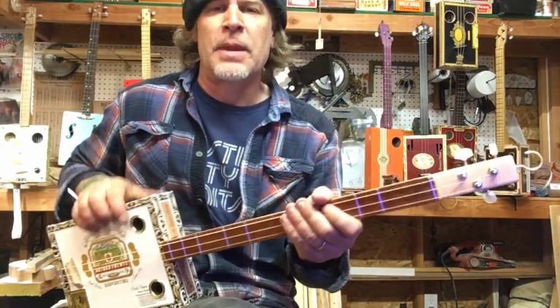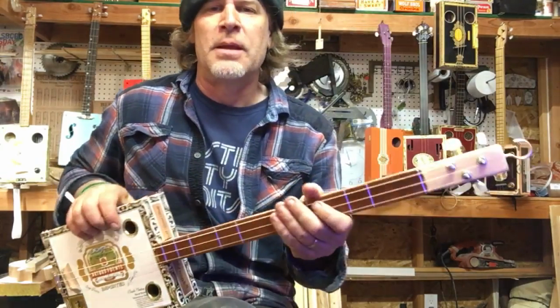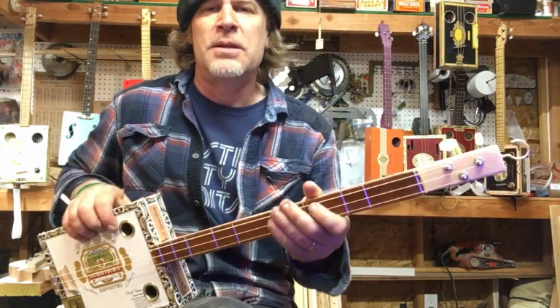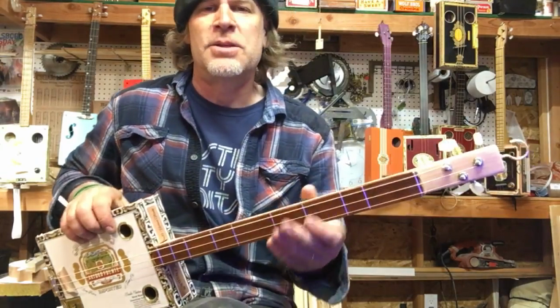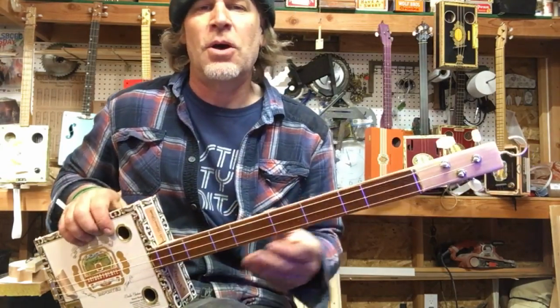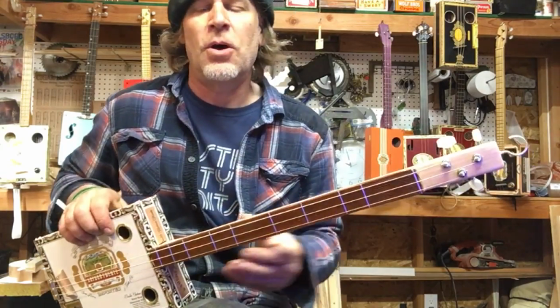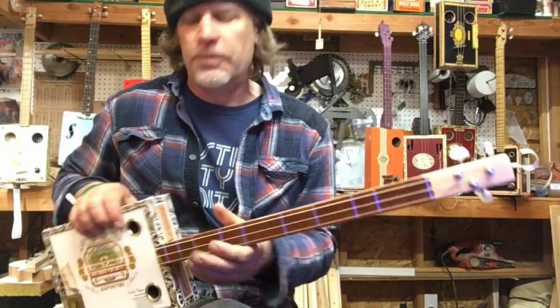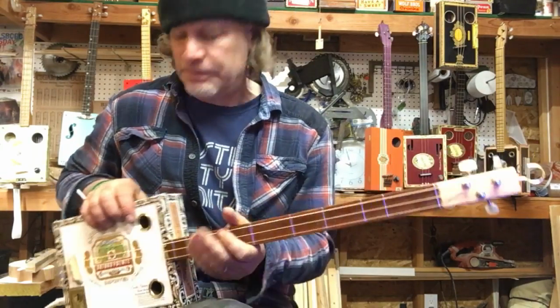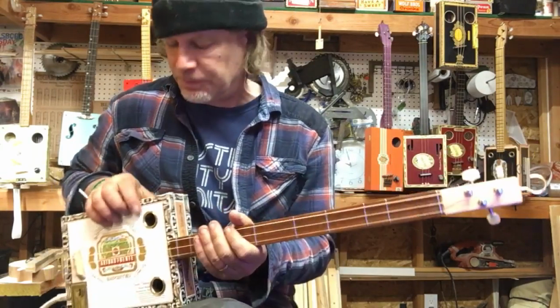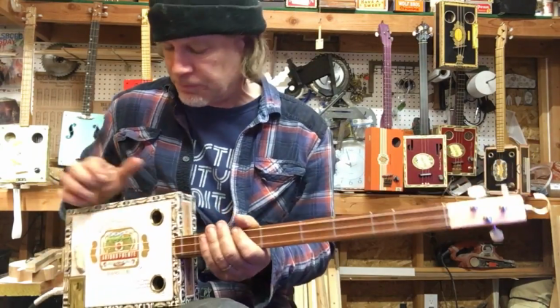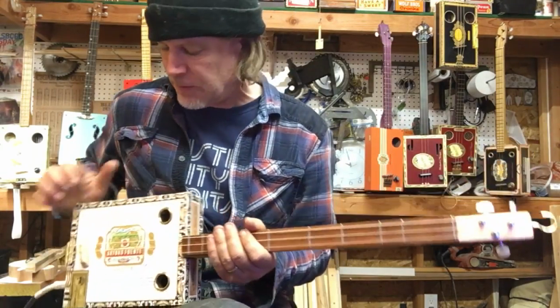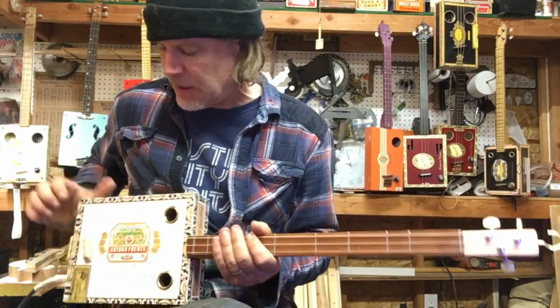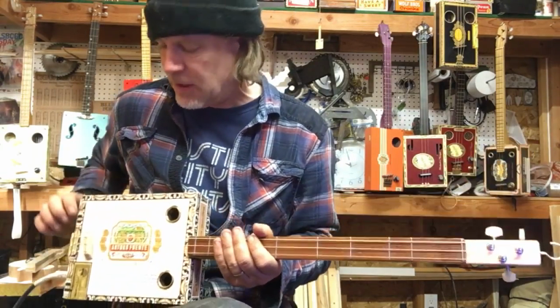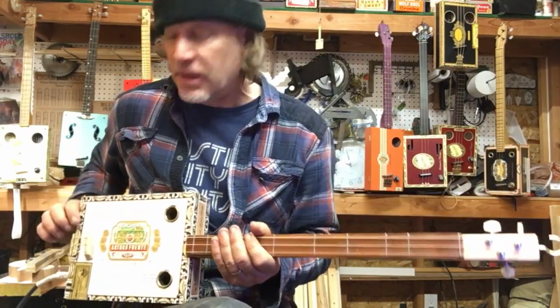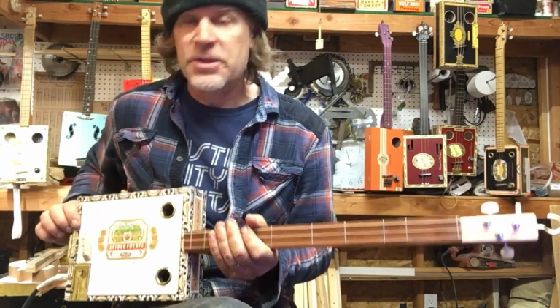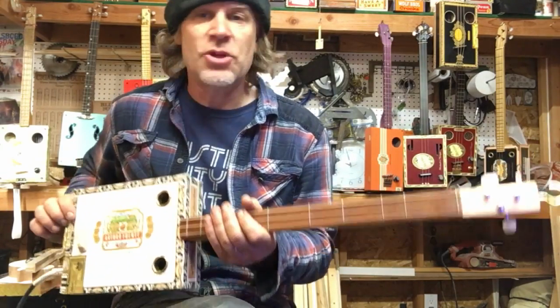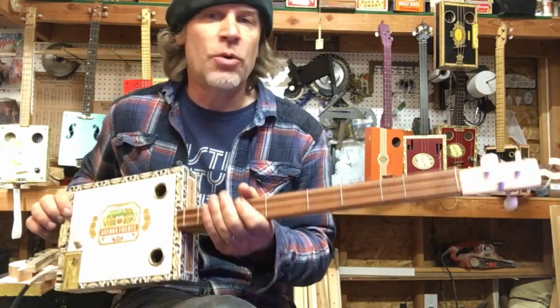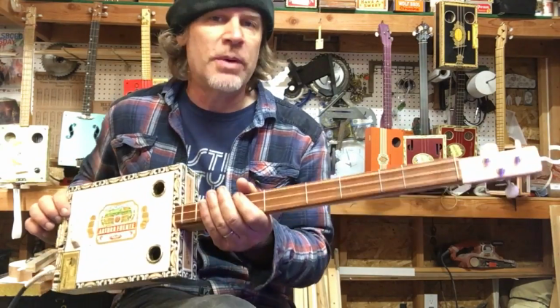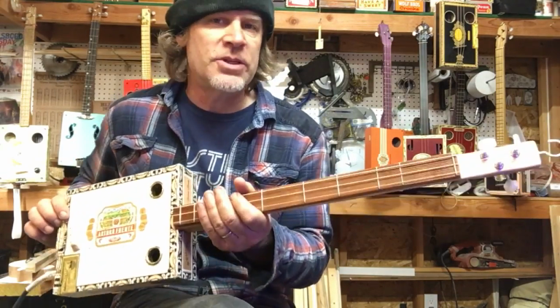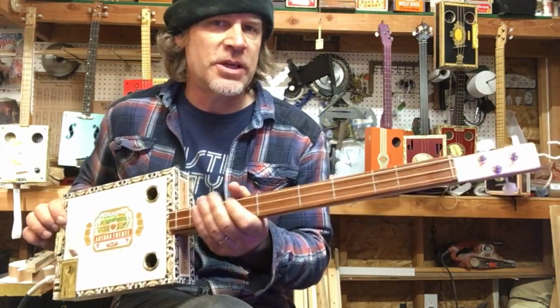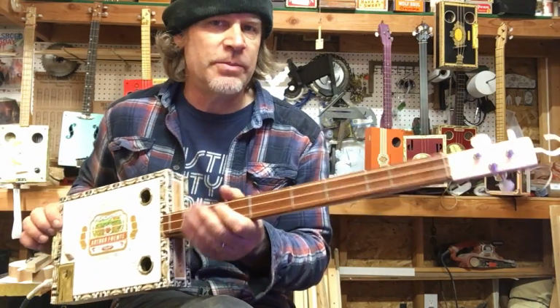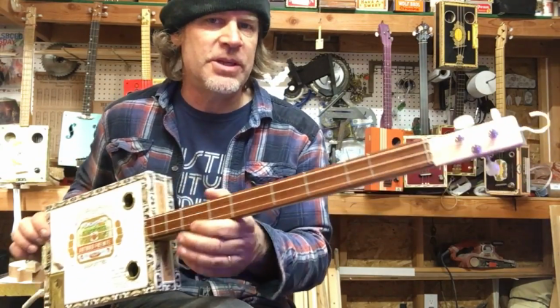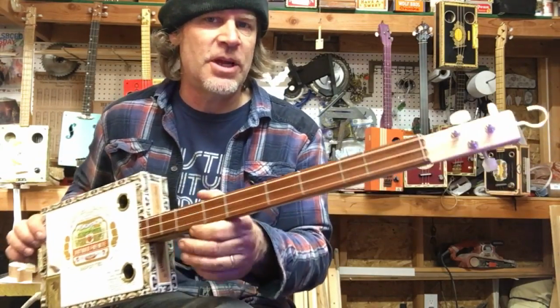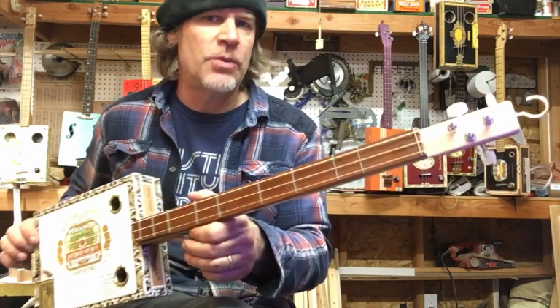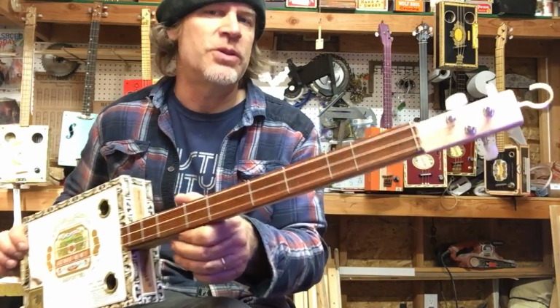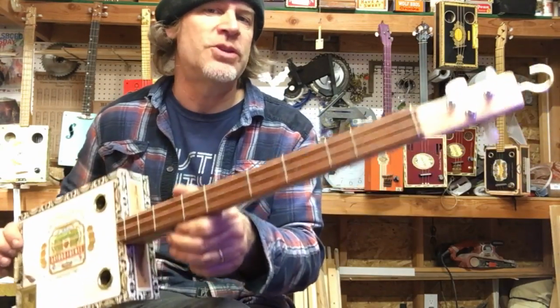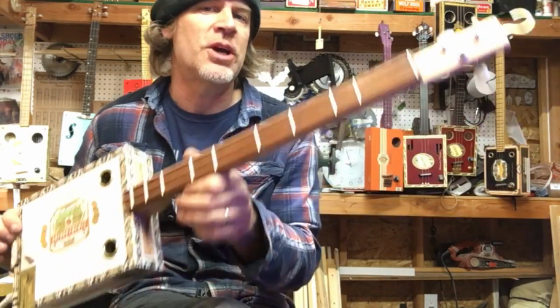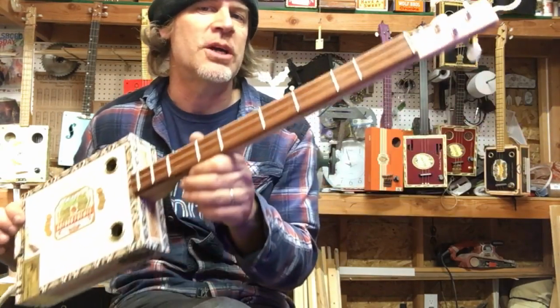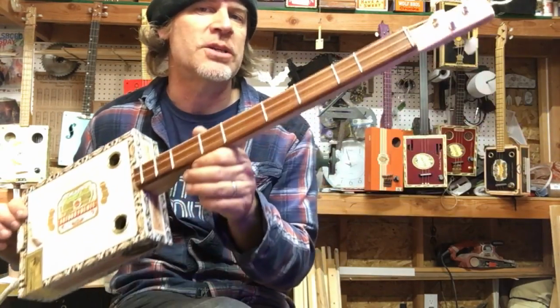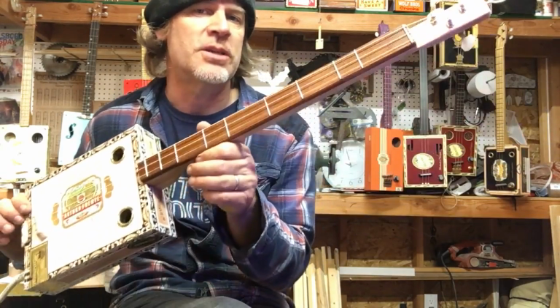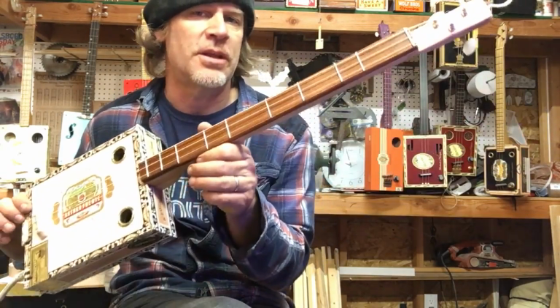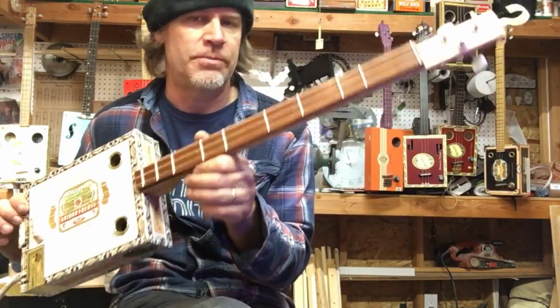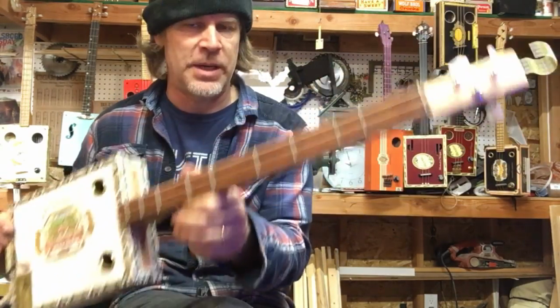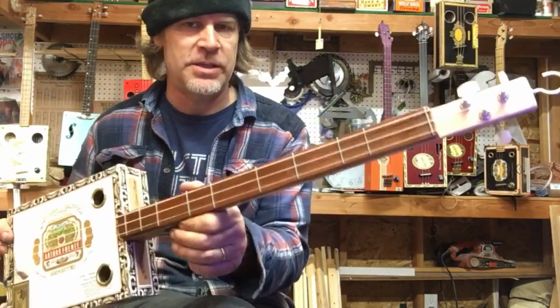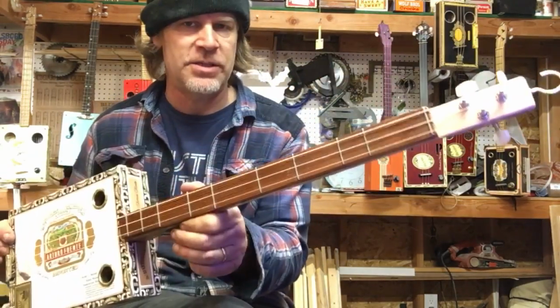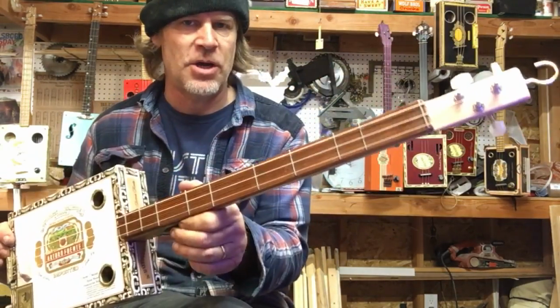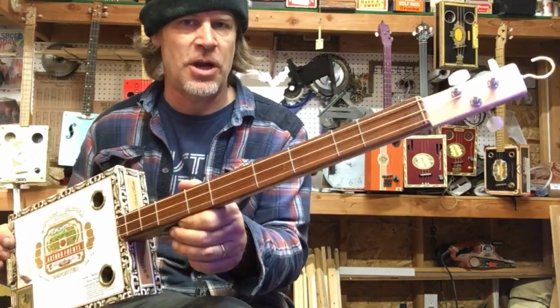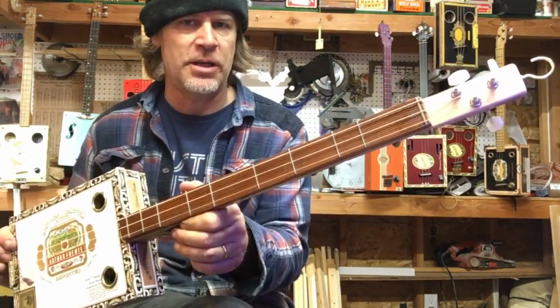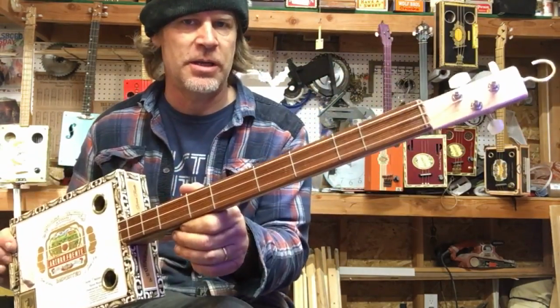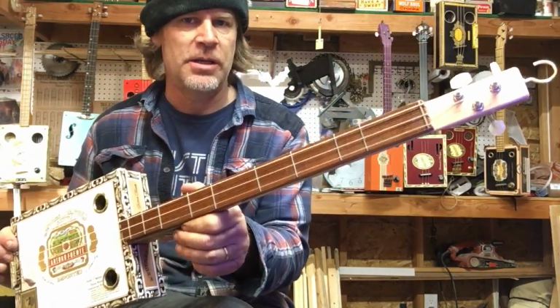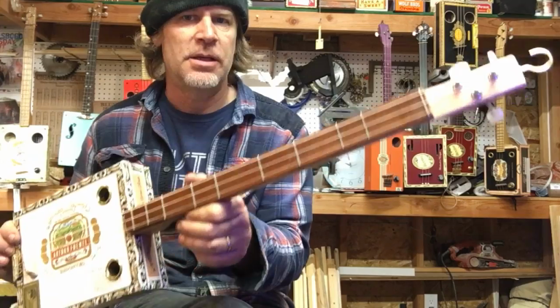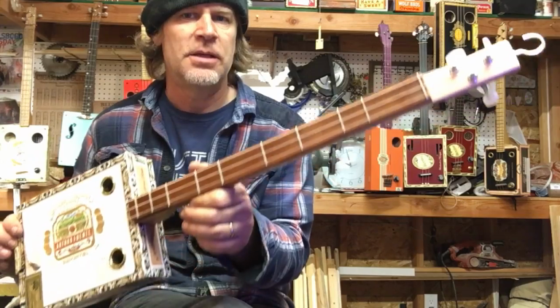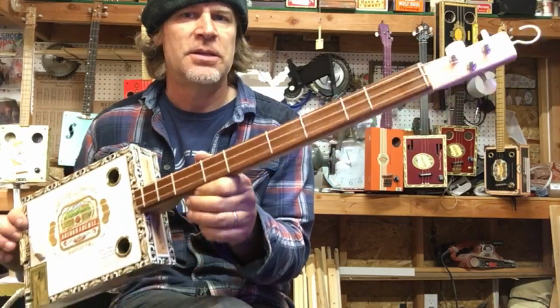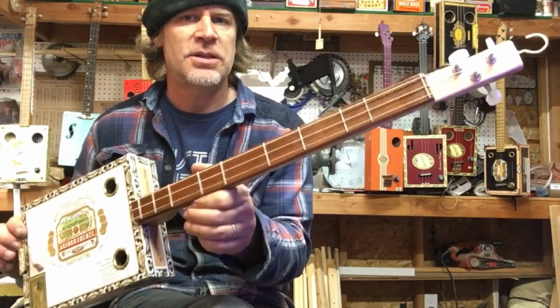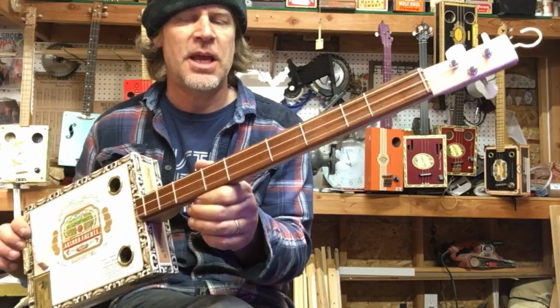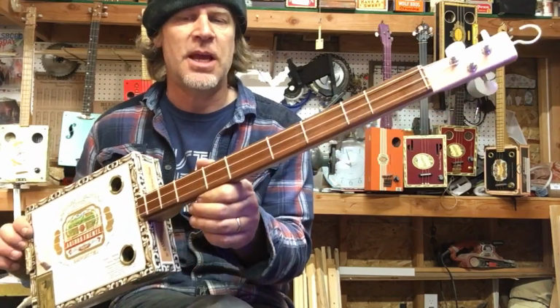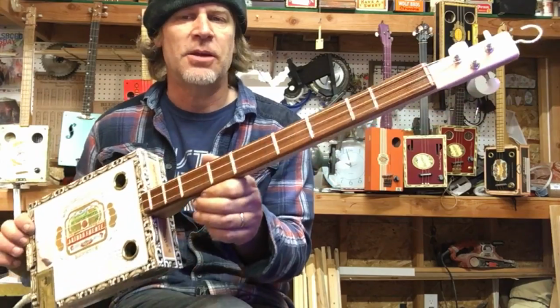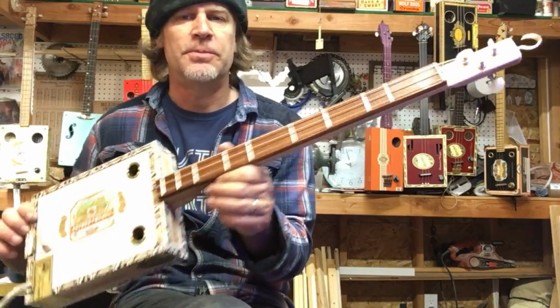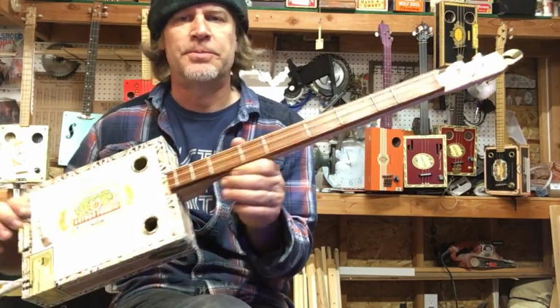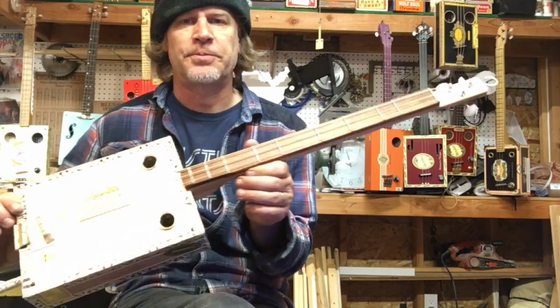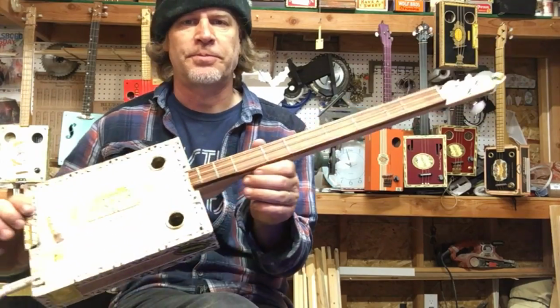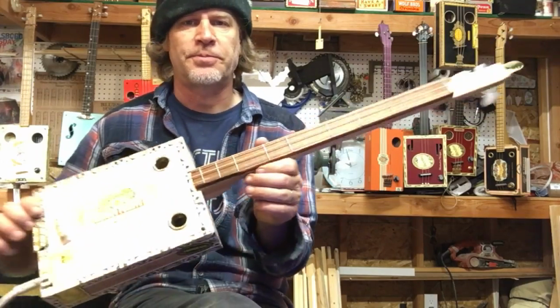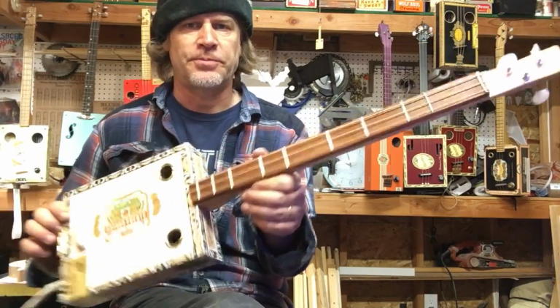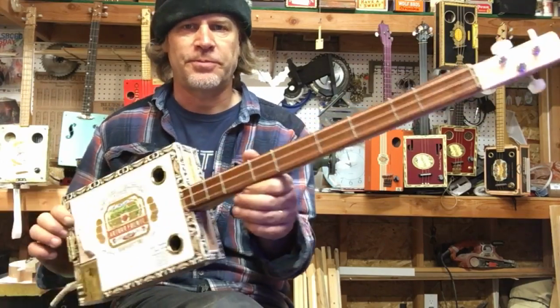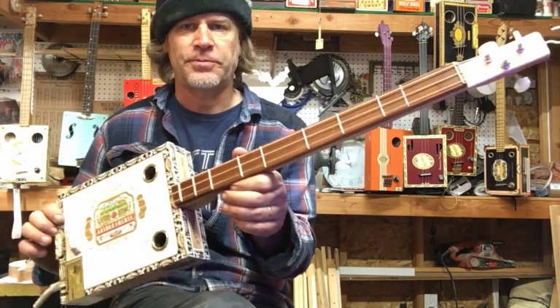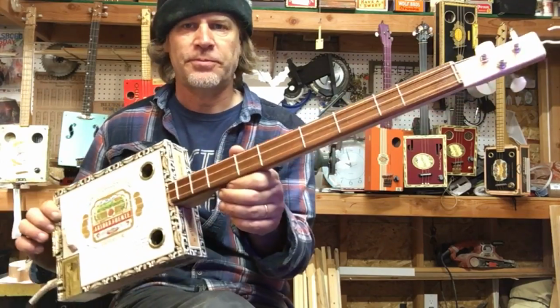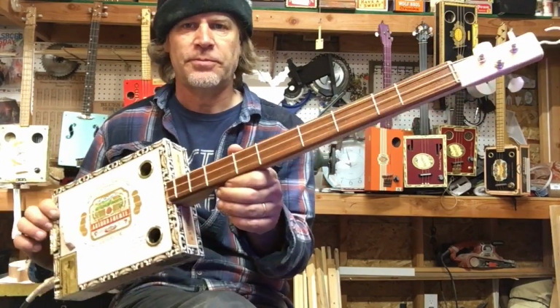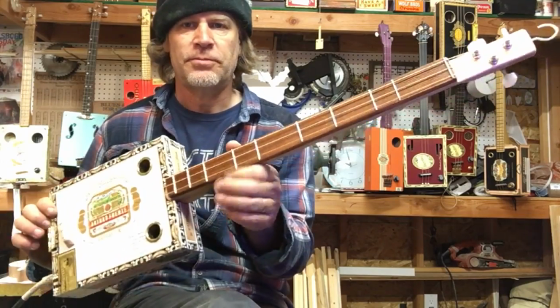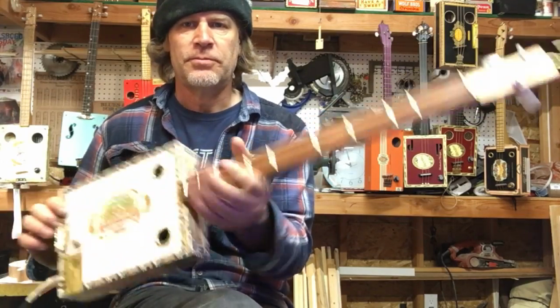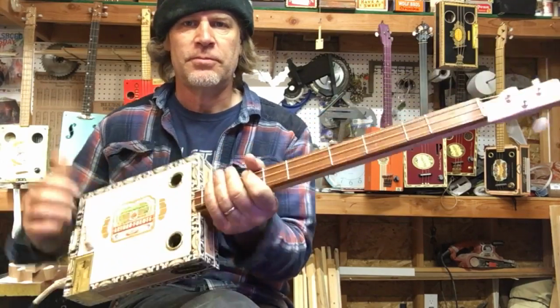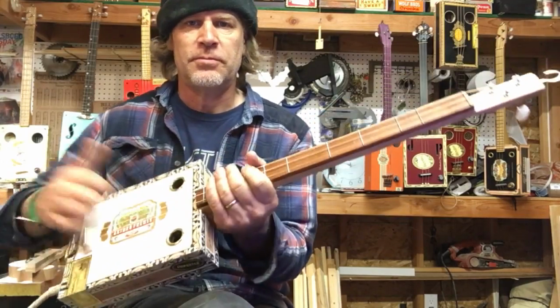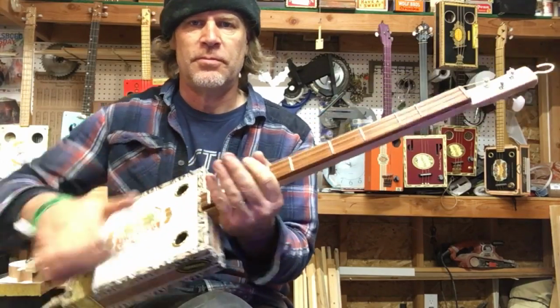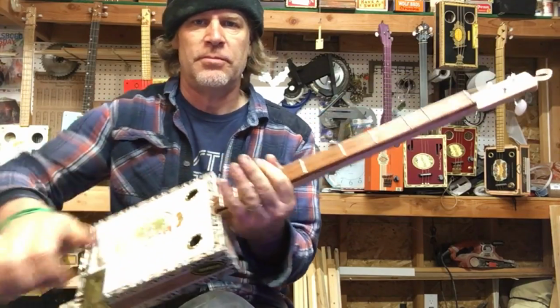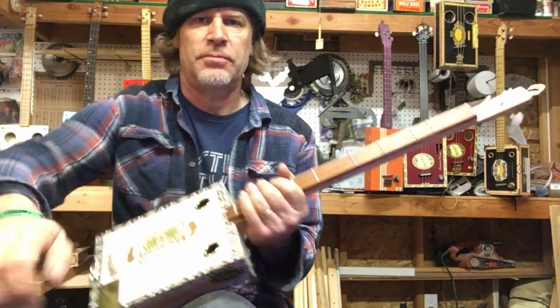So much that can be done with just the pentatonic scale.